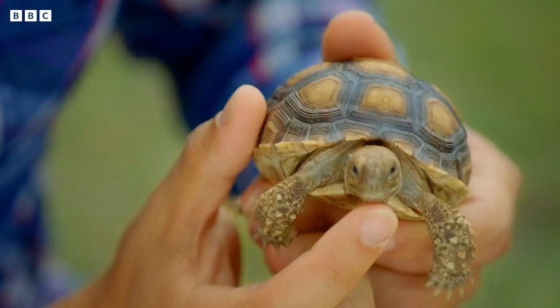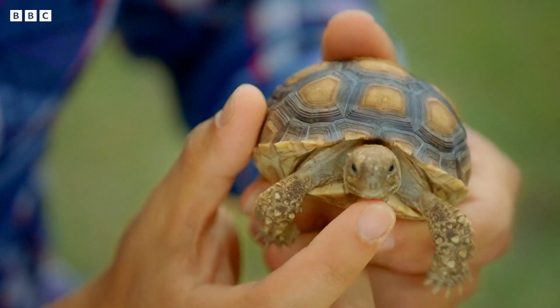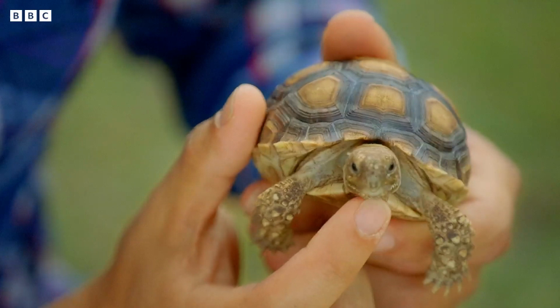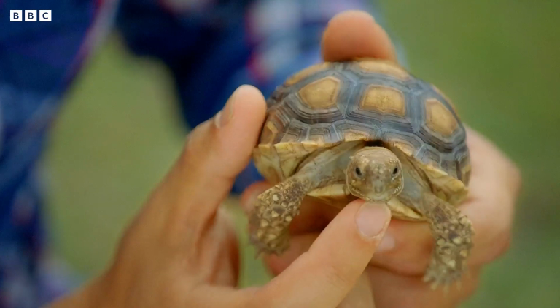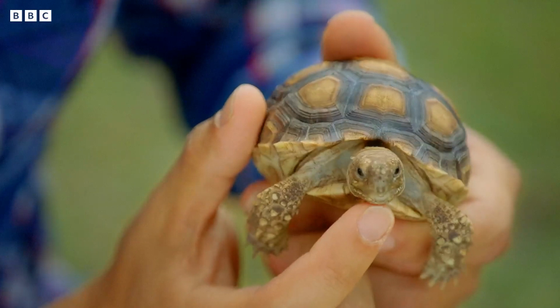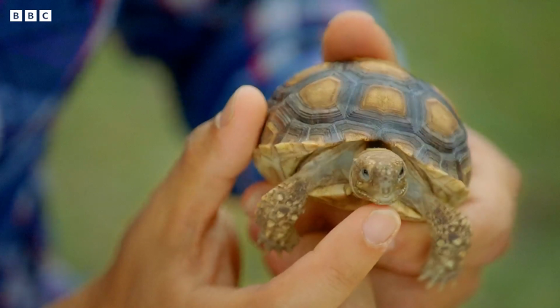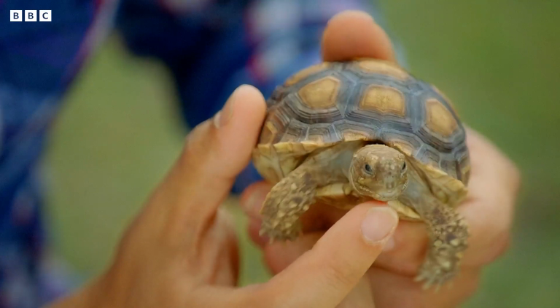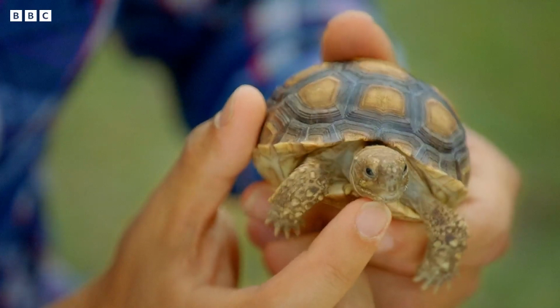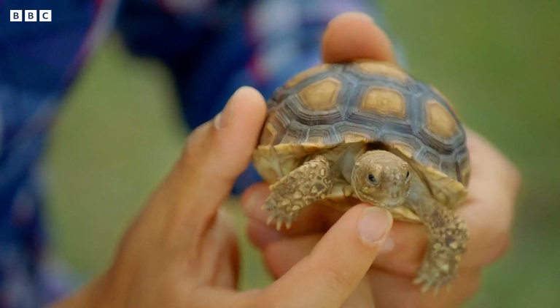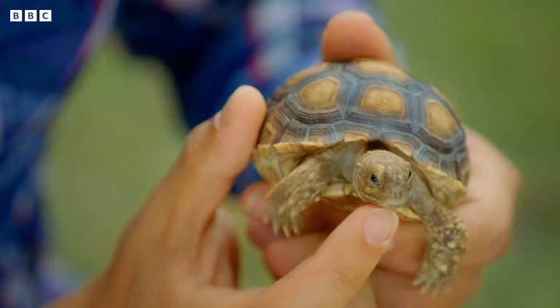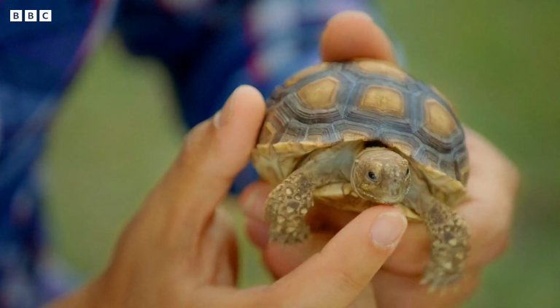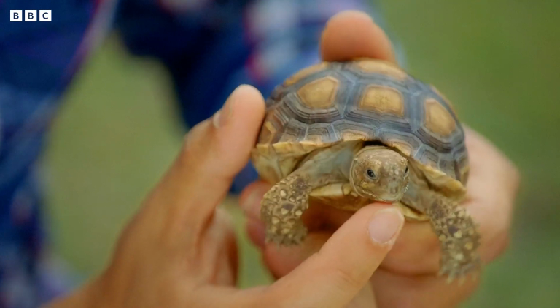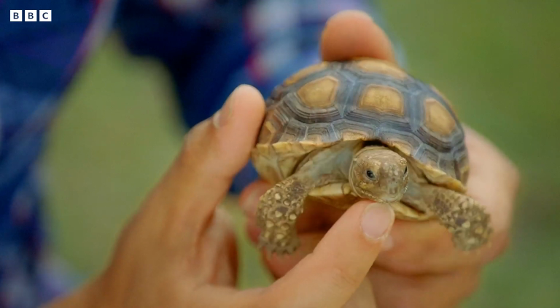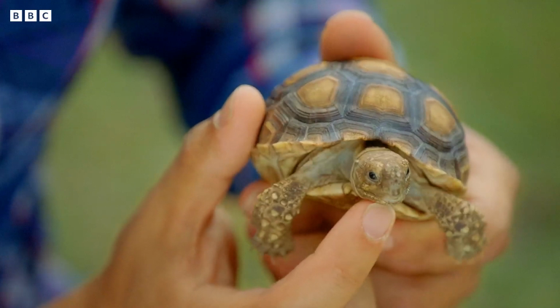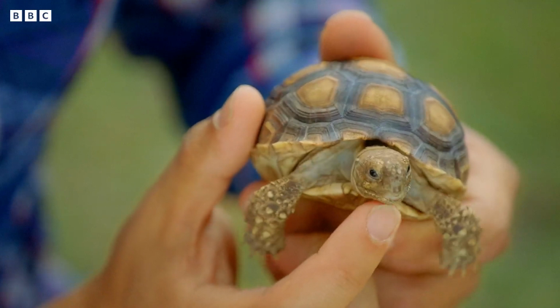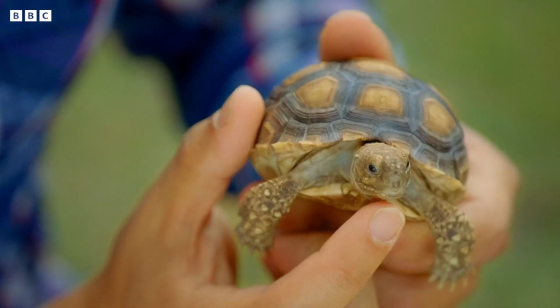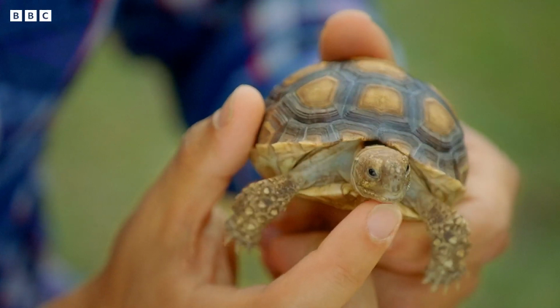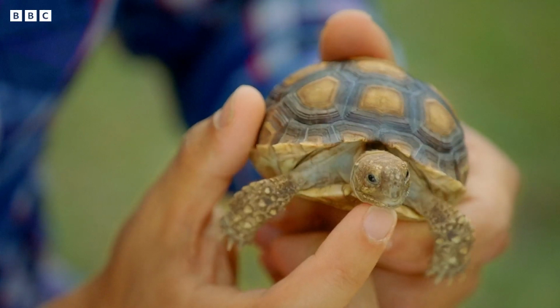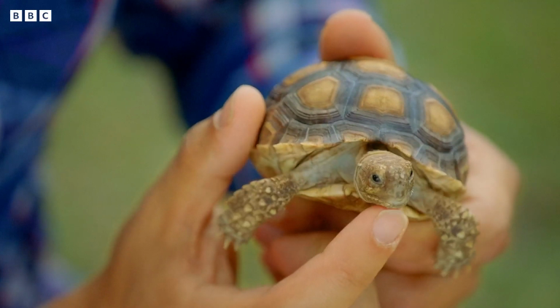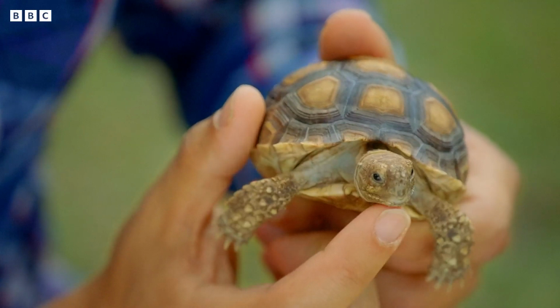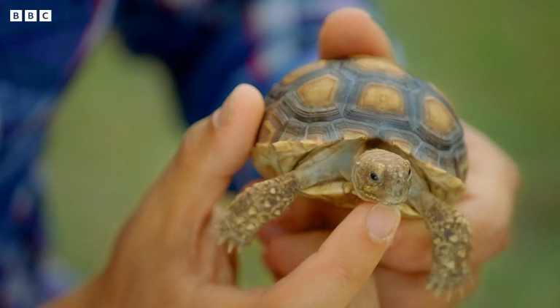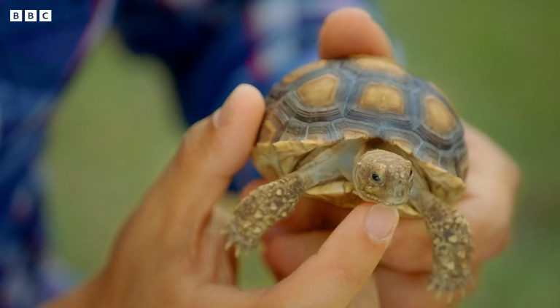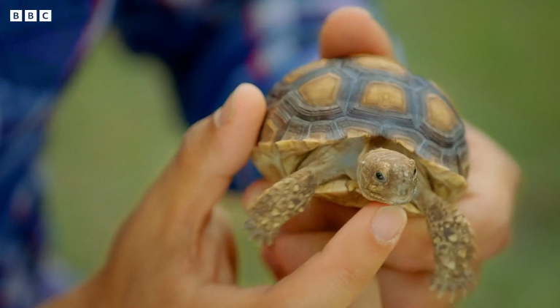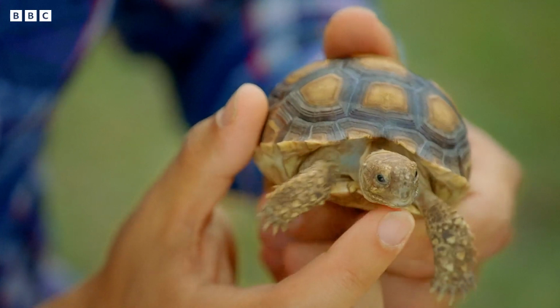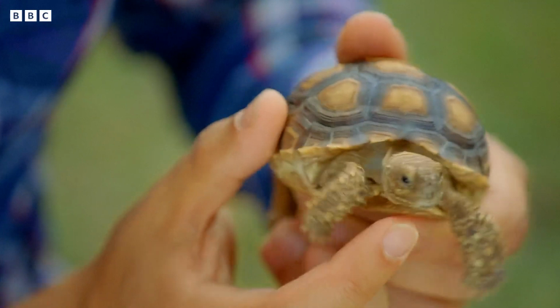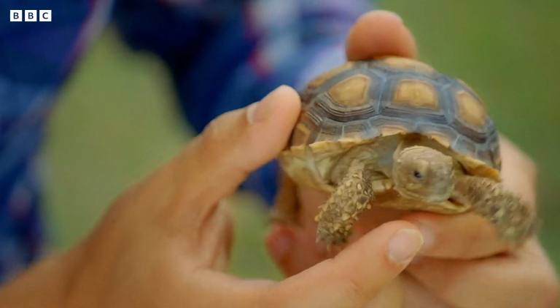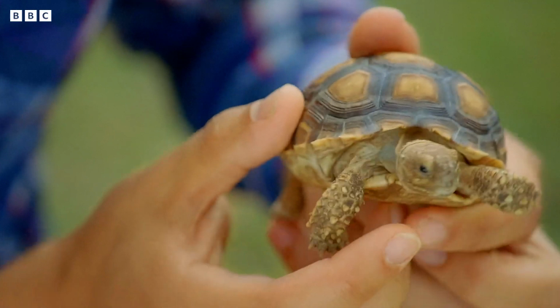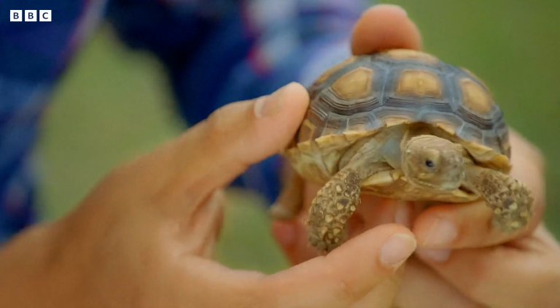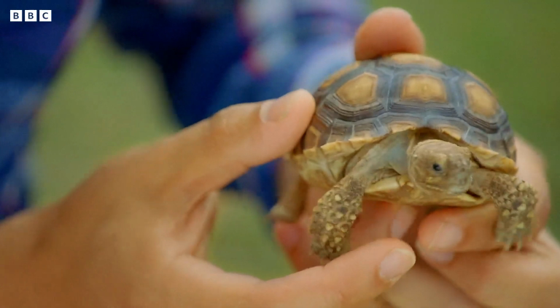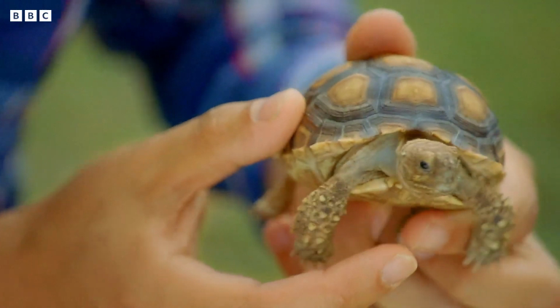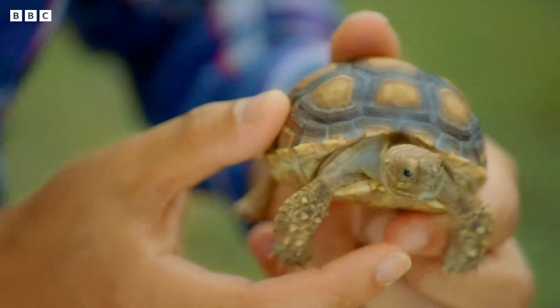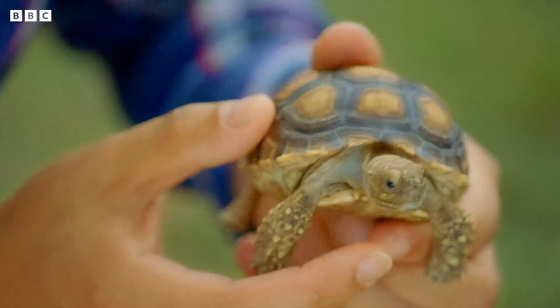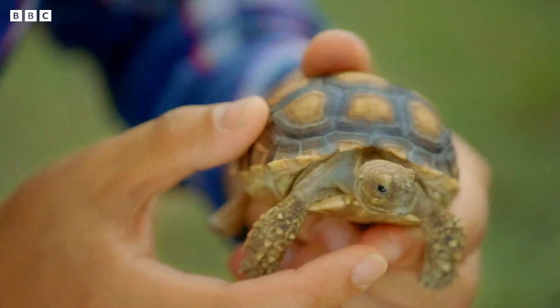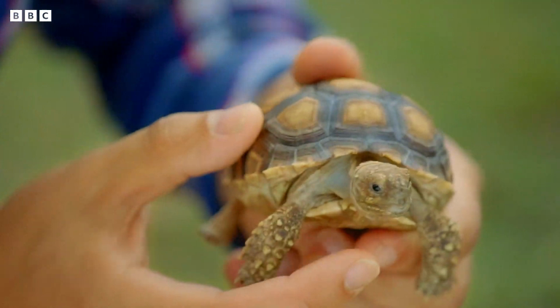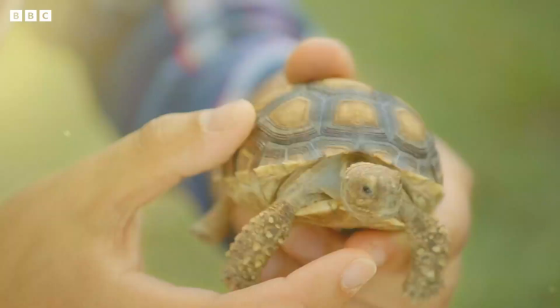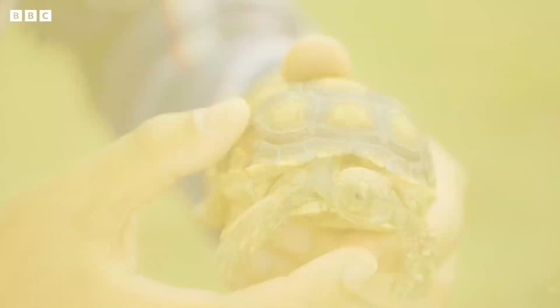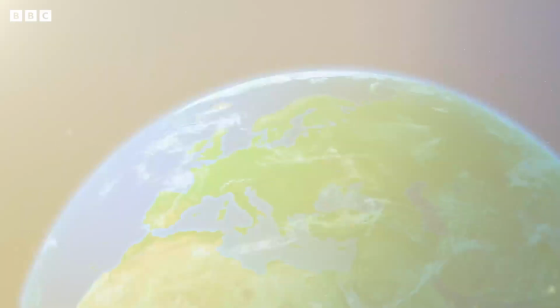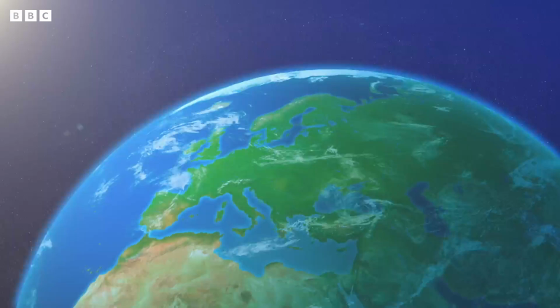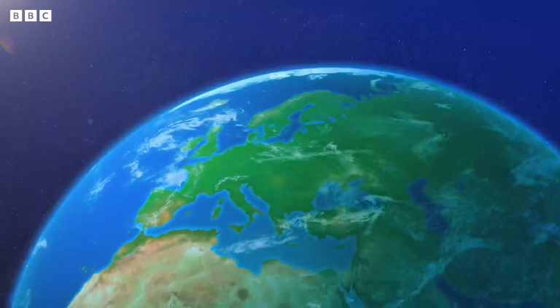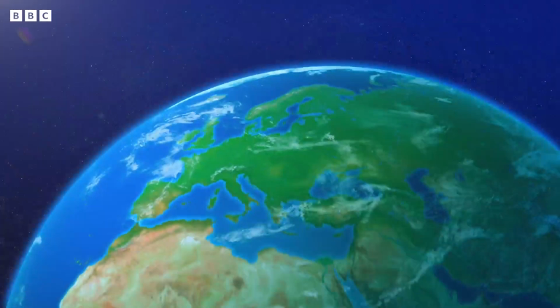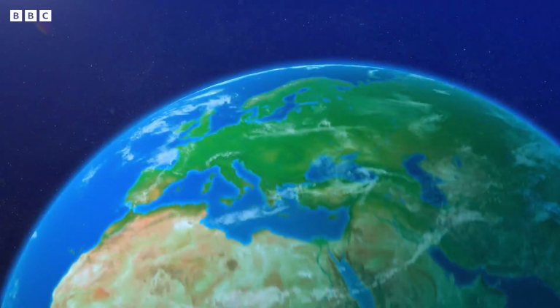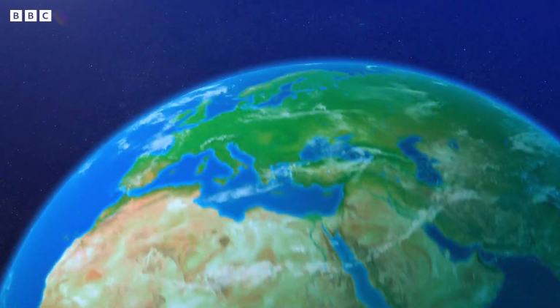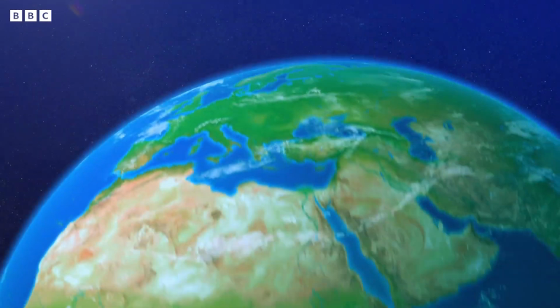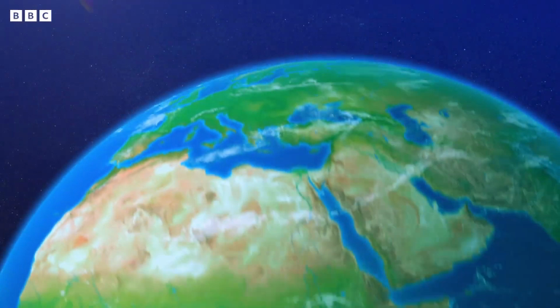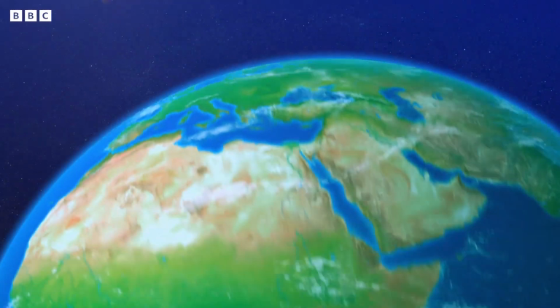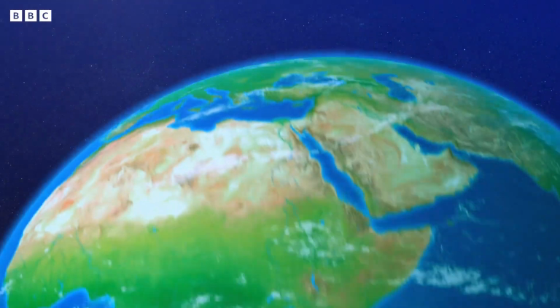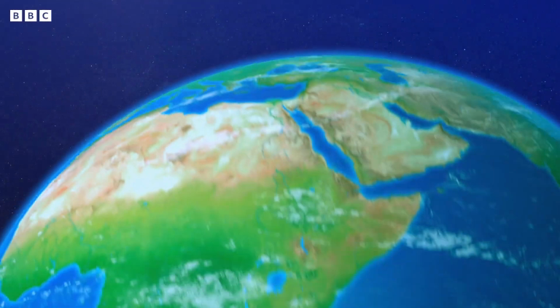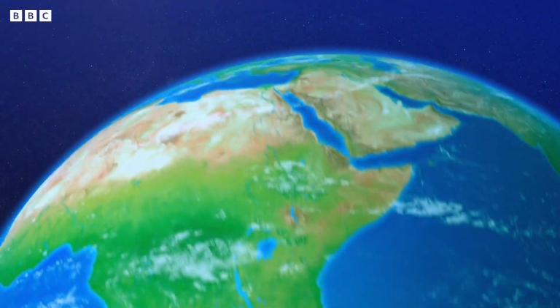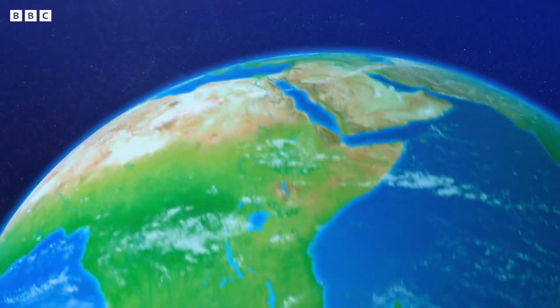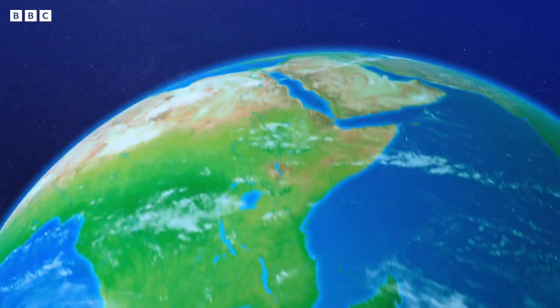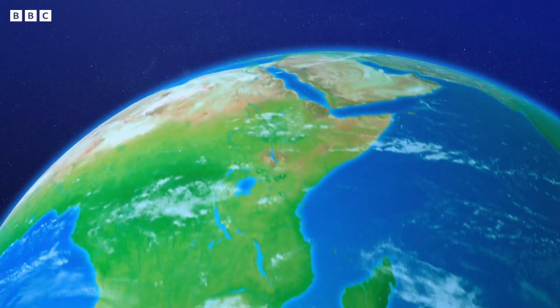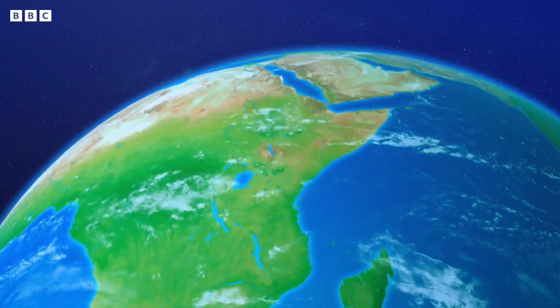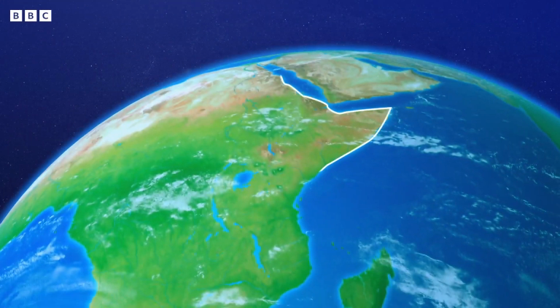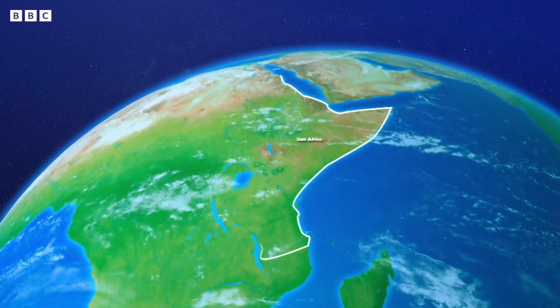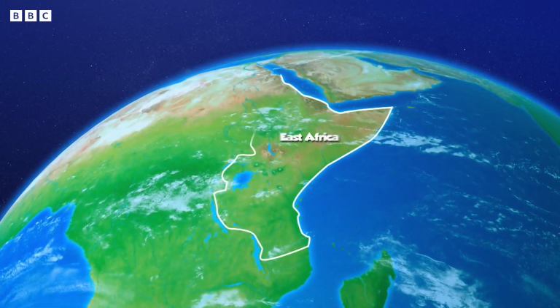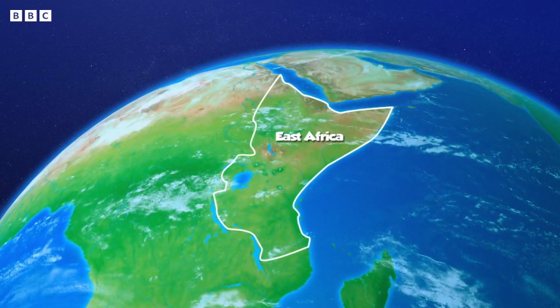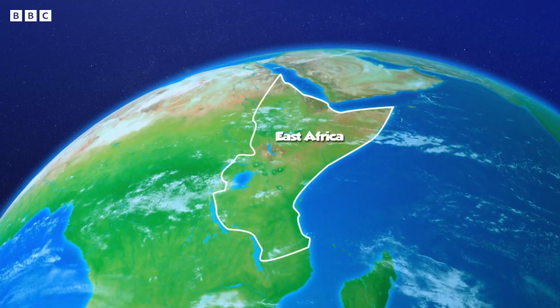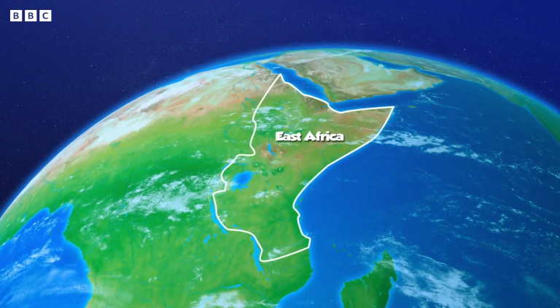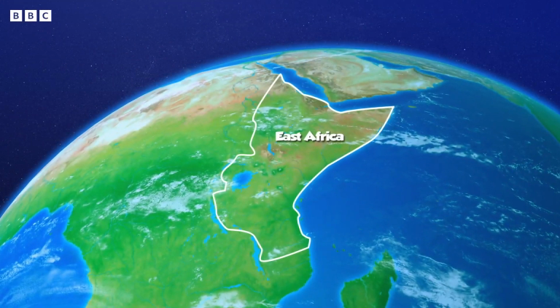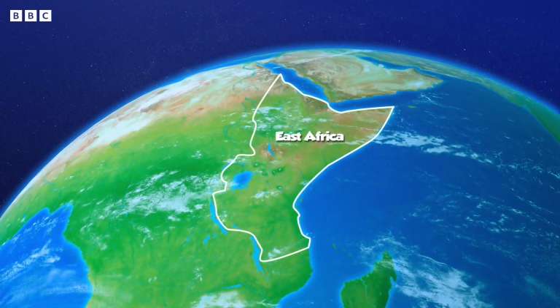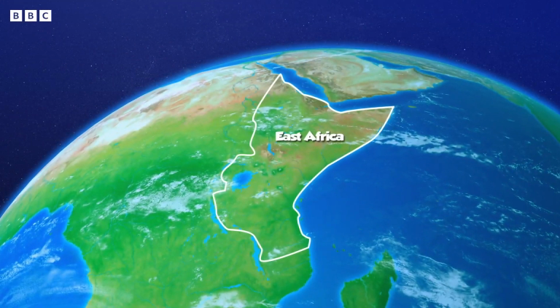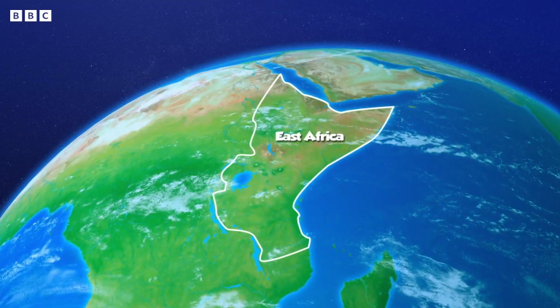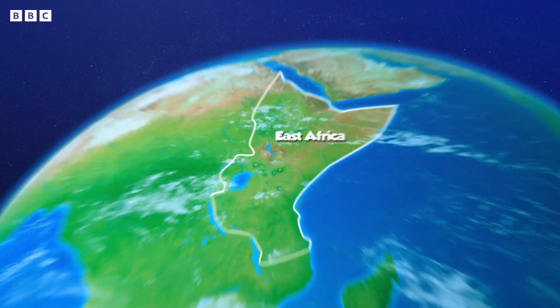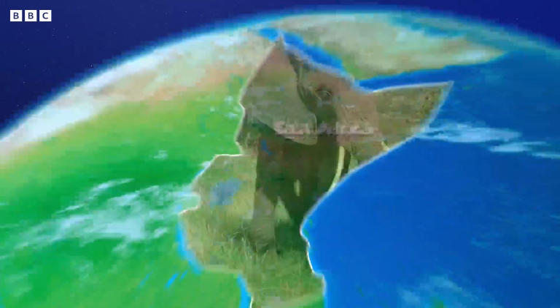Baby animals behave differently if they're too hot or too cold. First, we're off to East Africa.